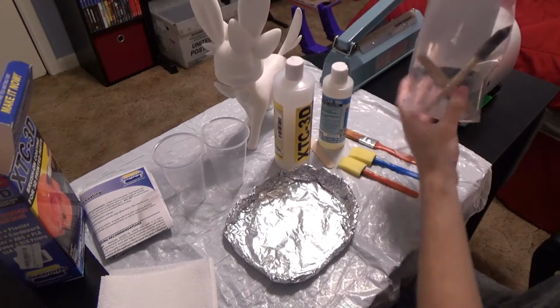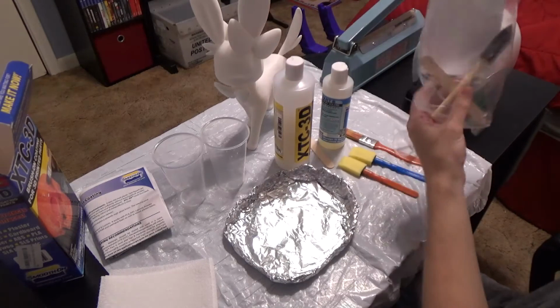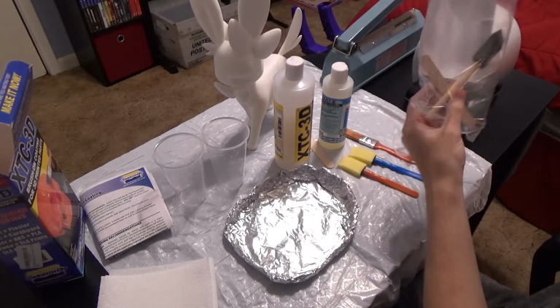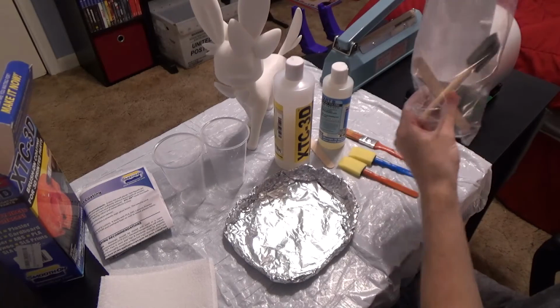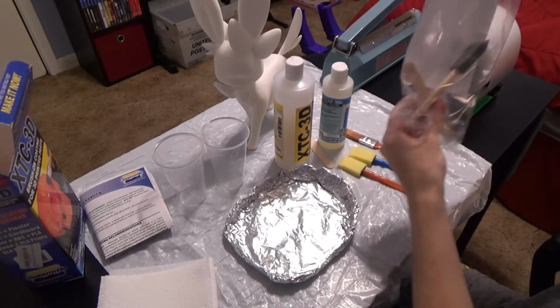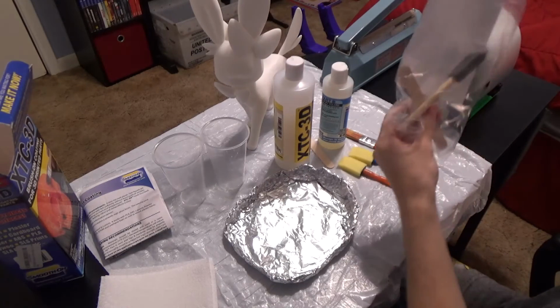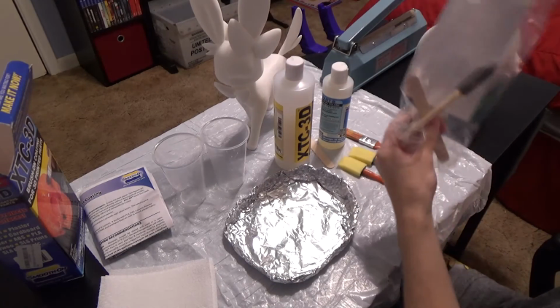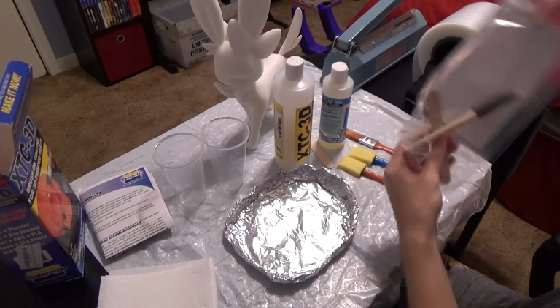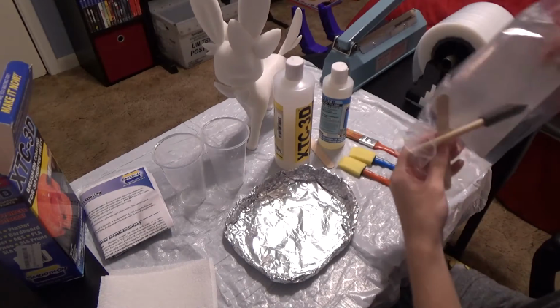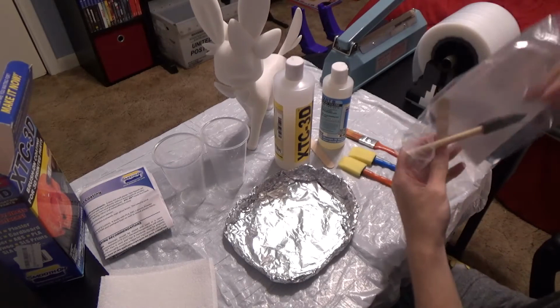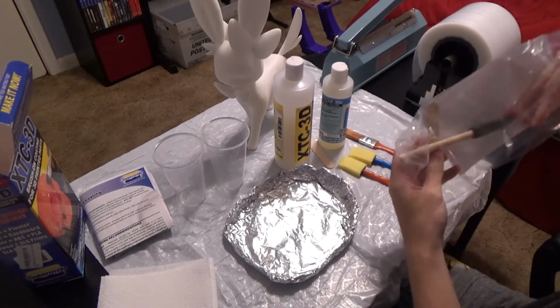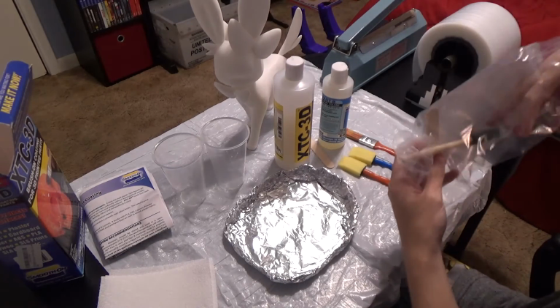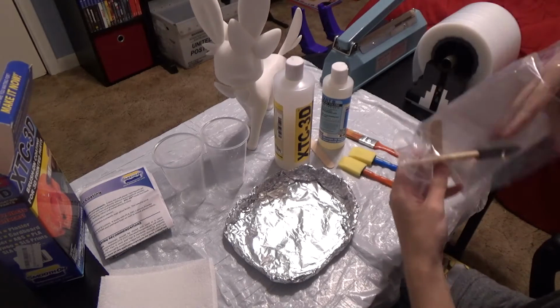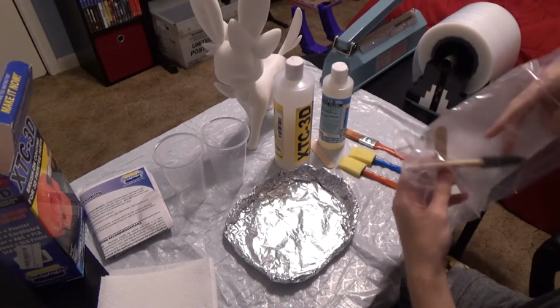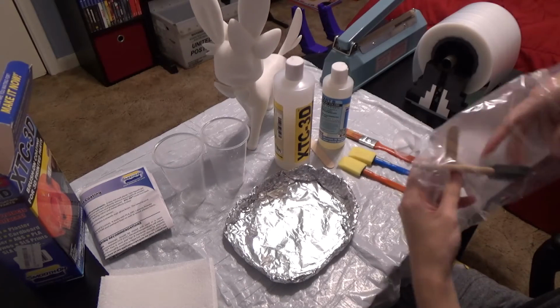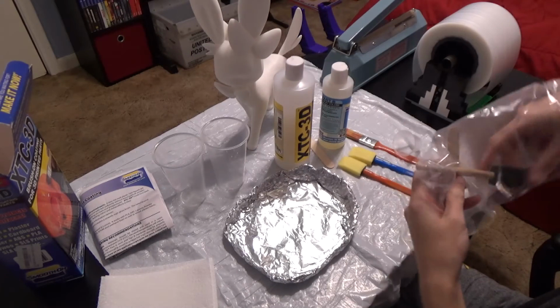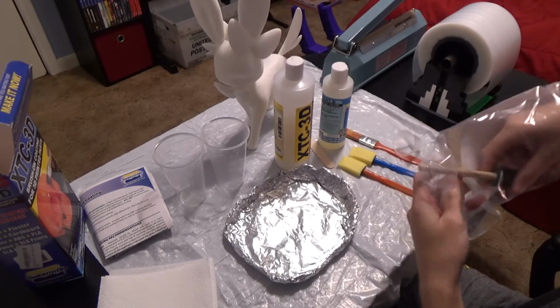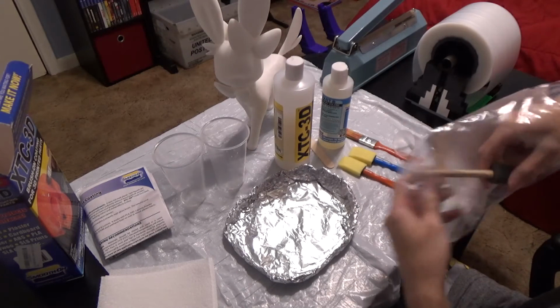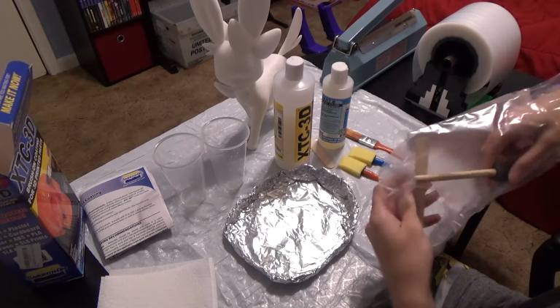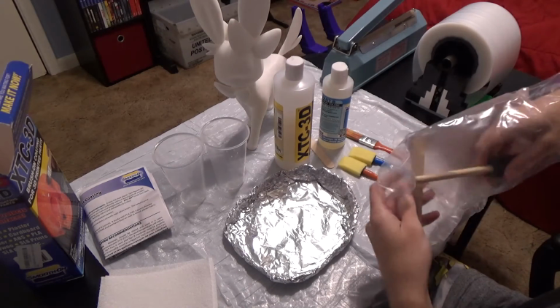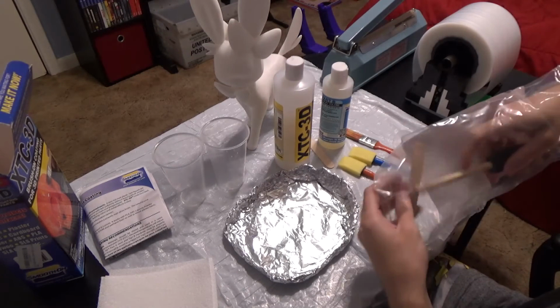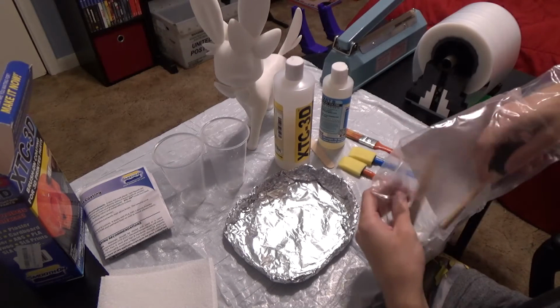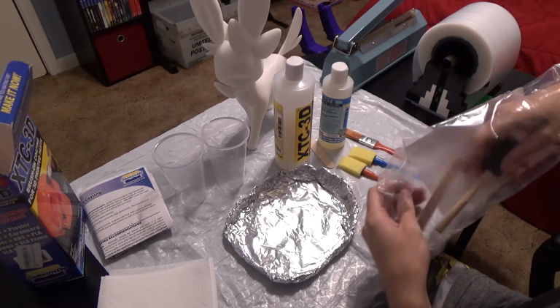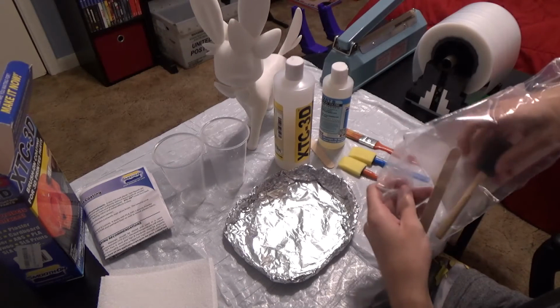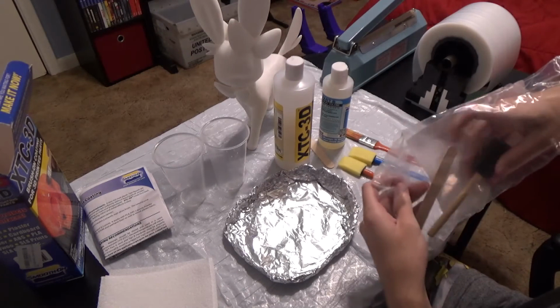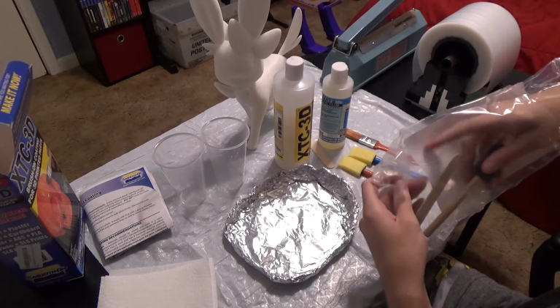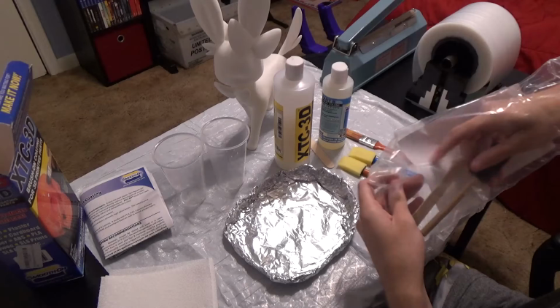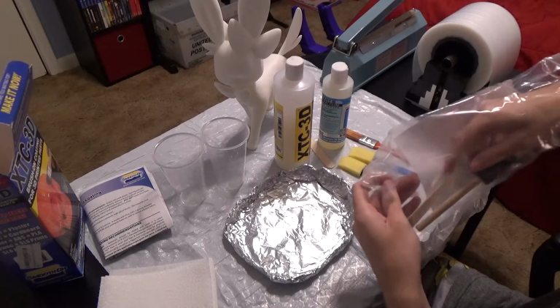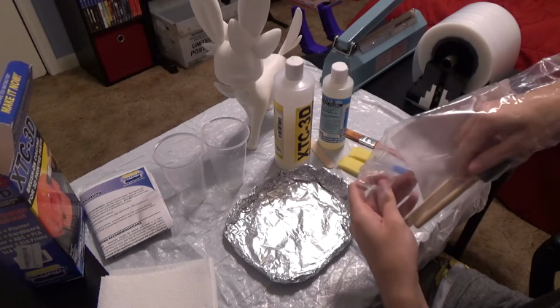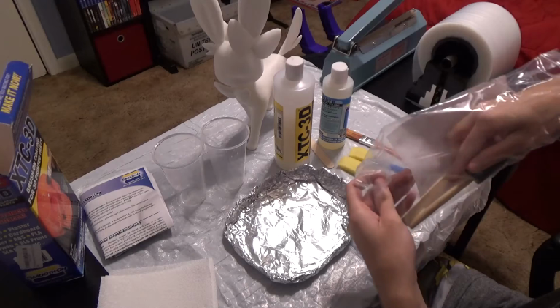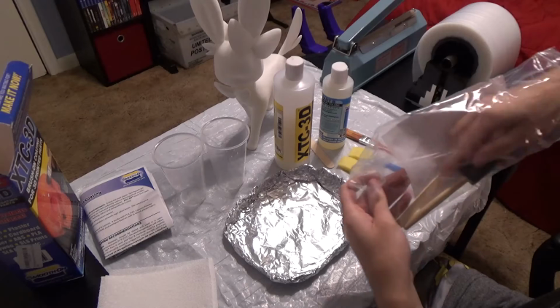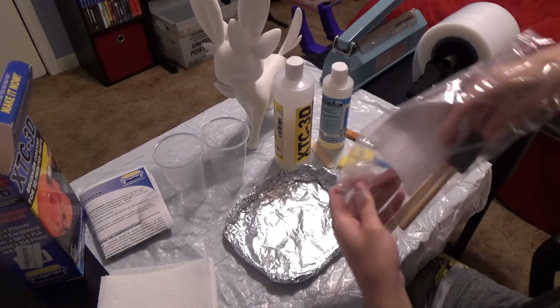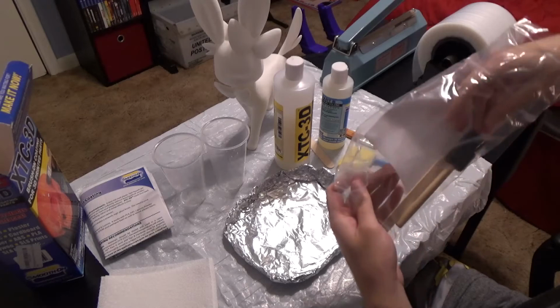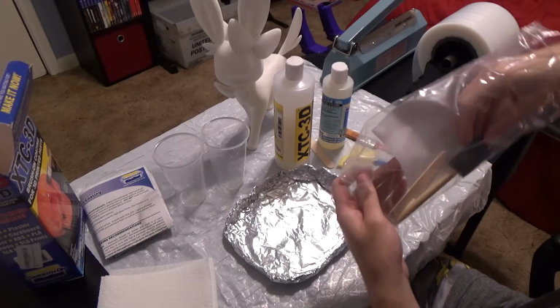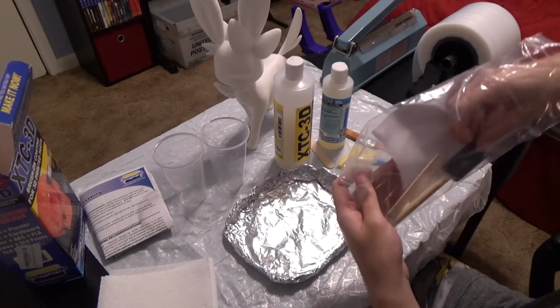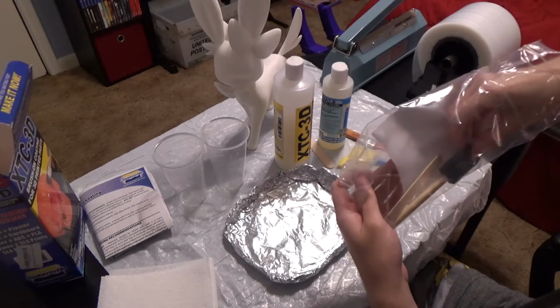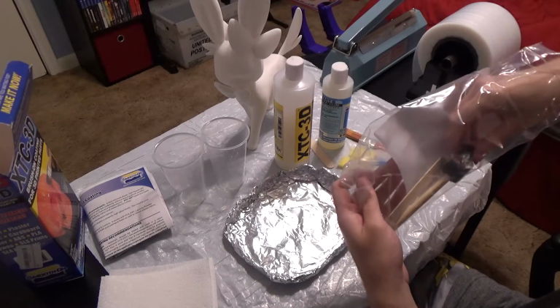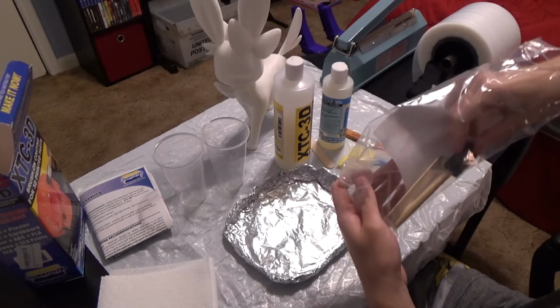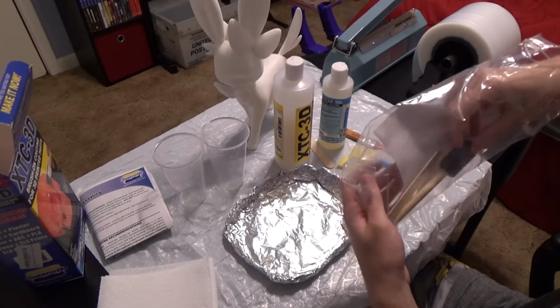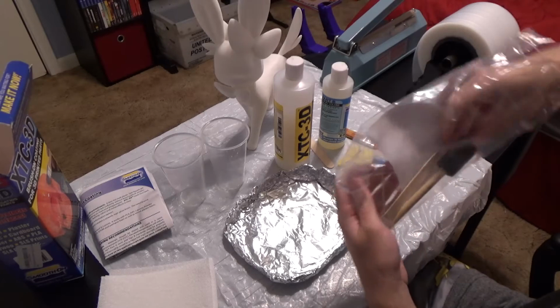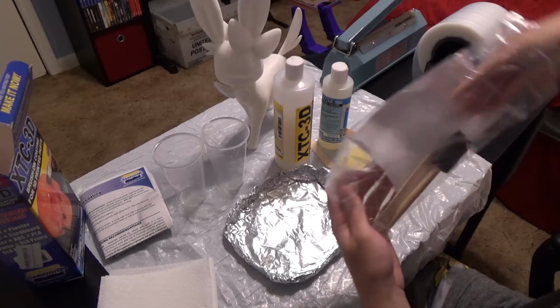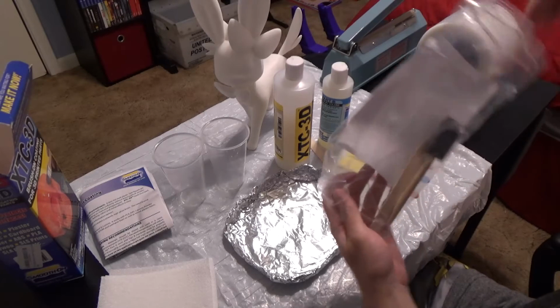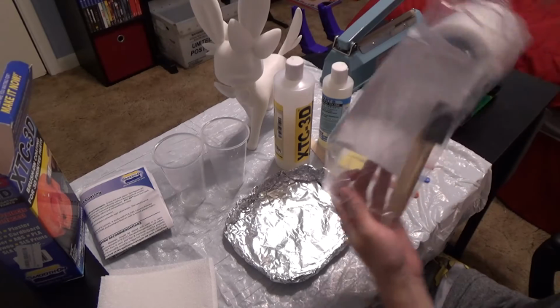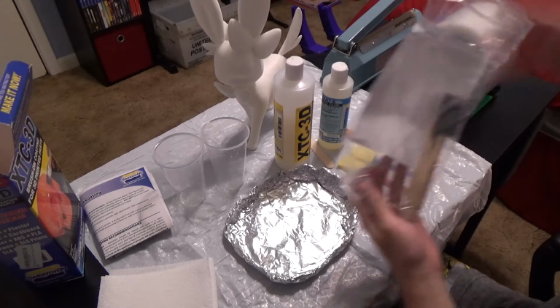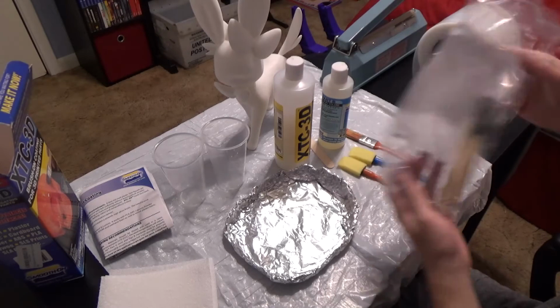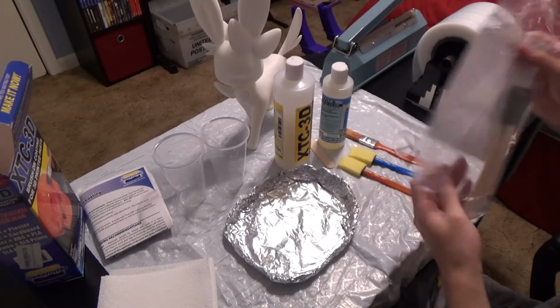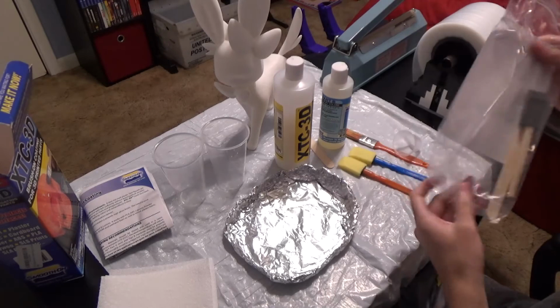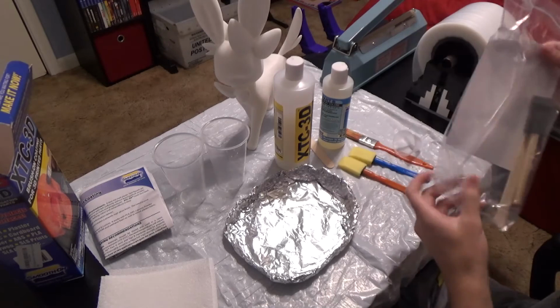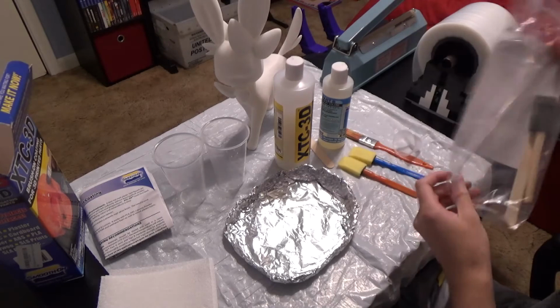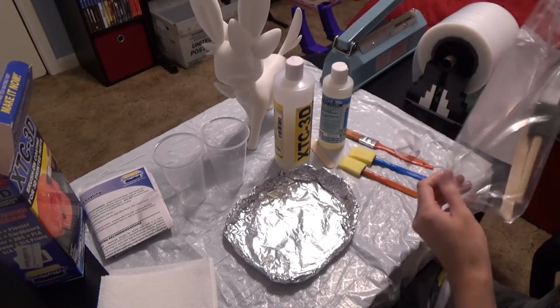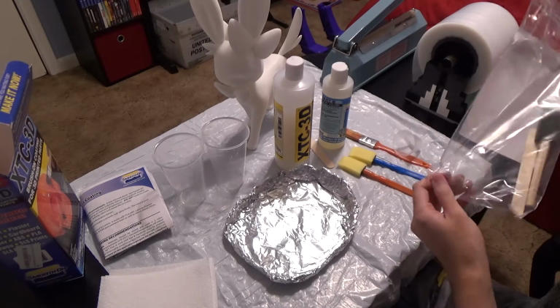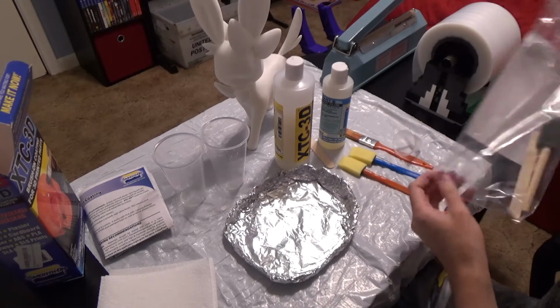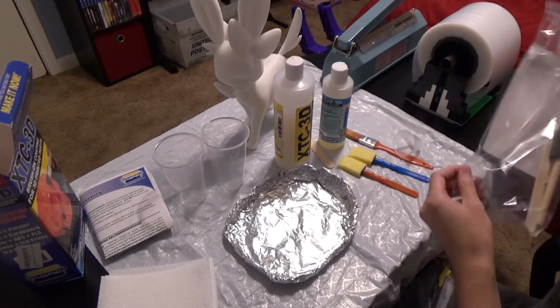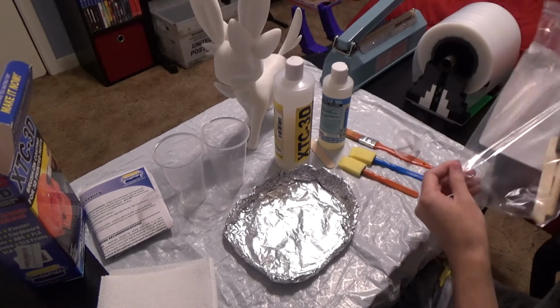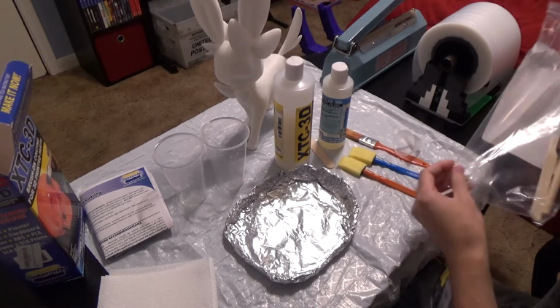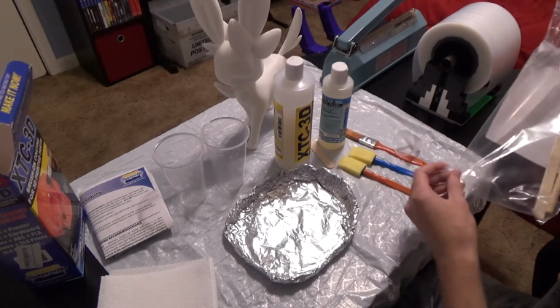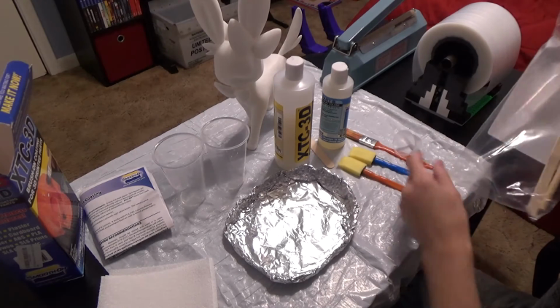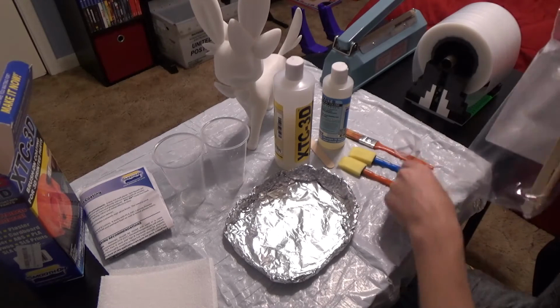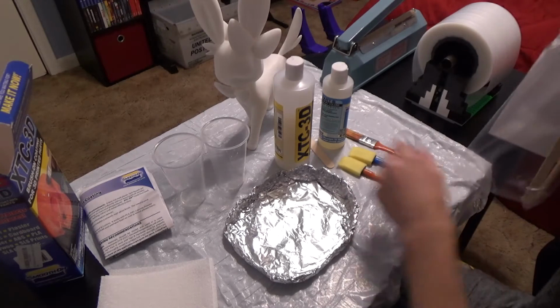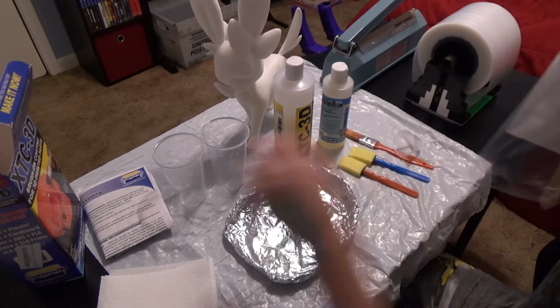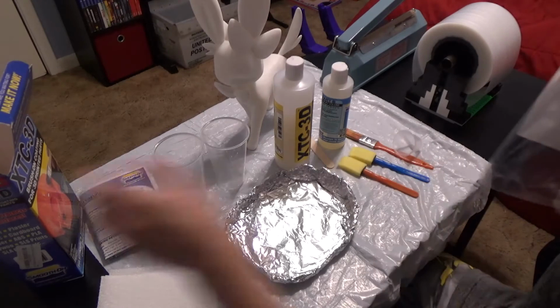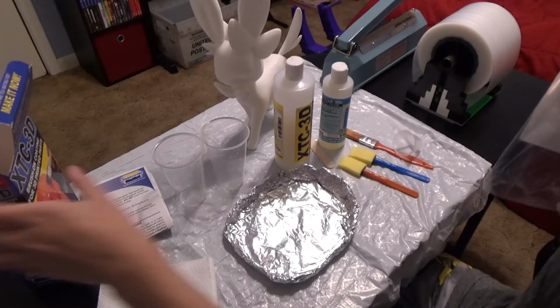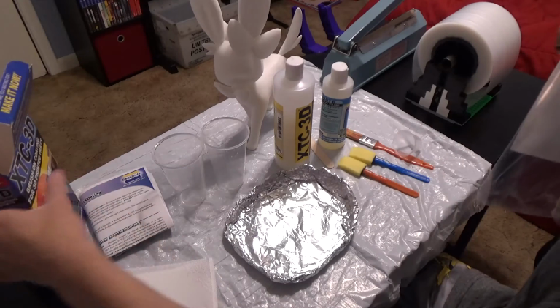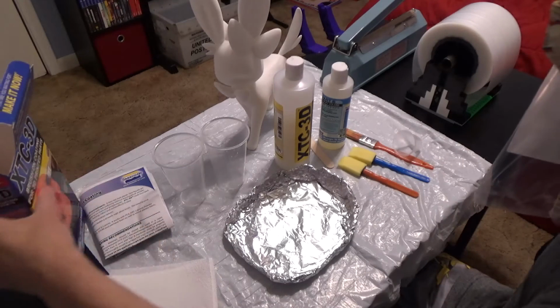This is the one that's a lot more viscous and harder to measure. It actually comes with a popsicle stick and a brush and all that stuff. But we're not gonna be using that — we're gonna use our own thing.